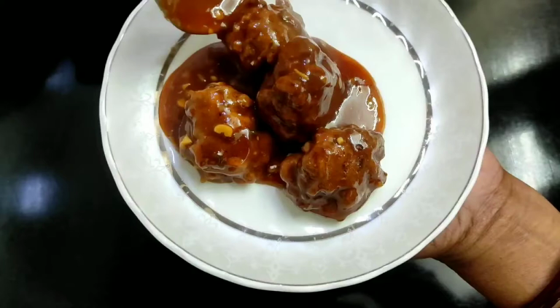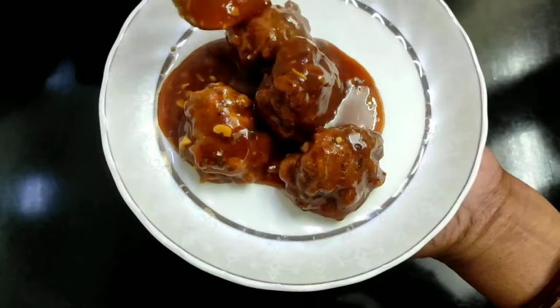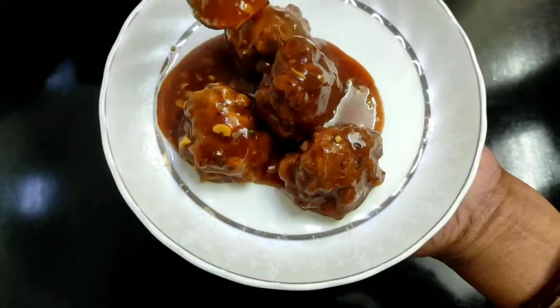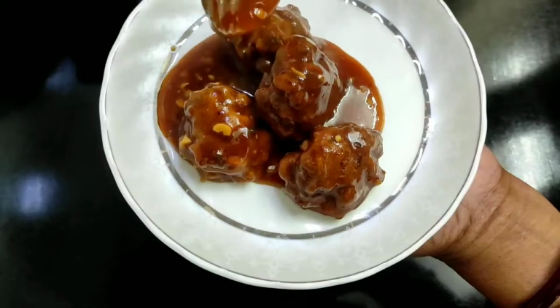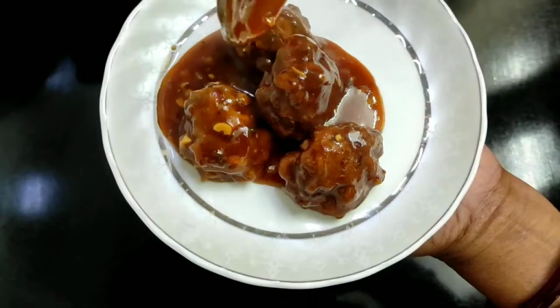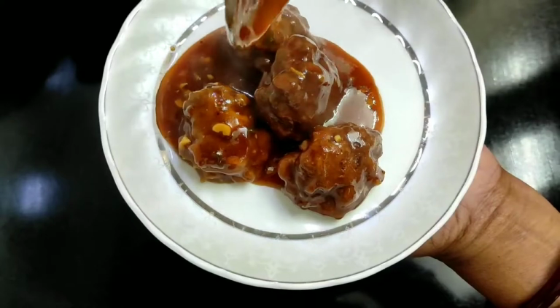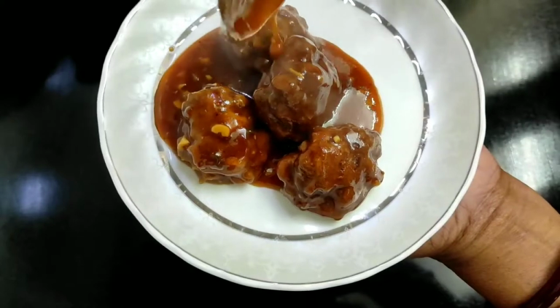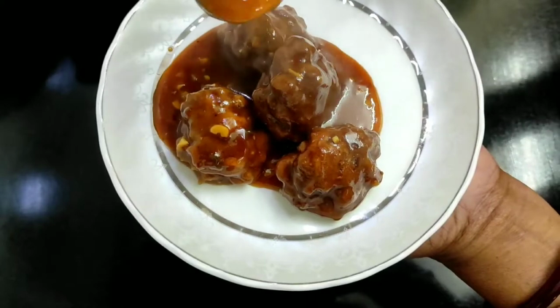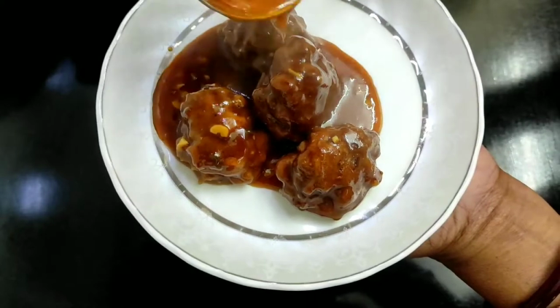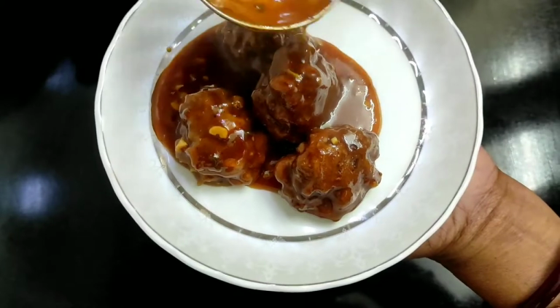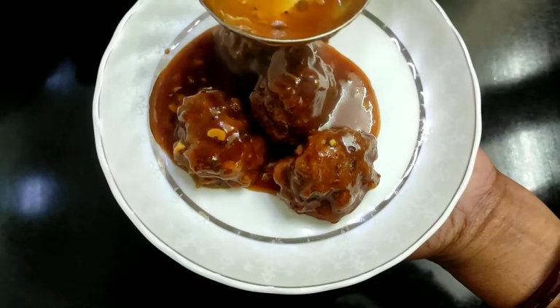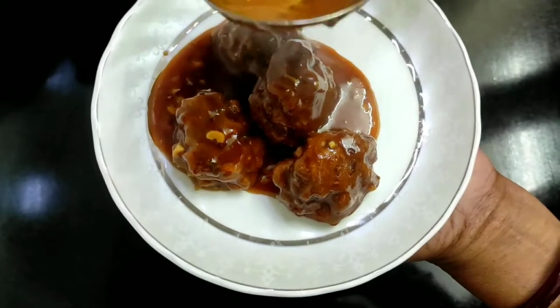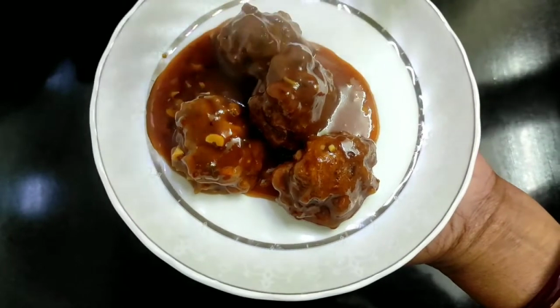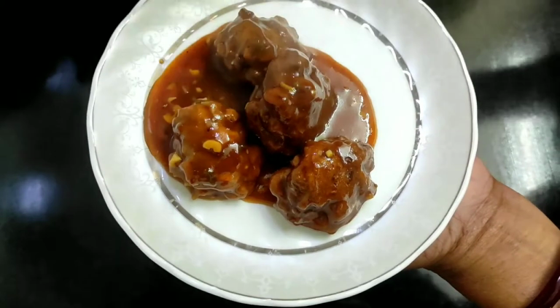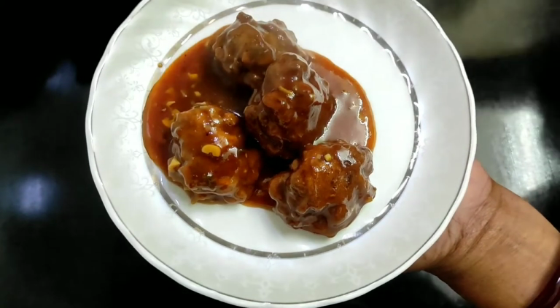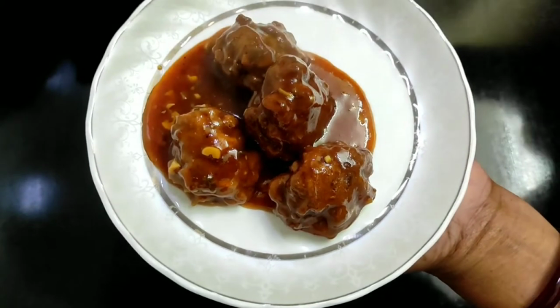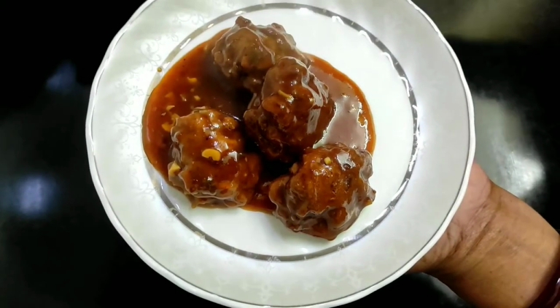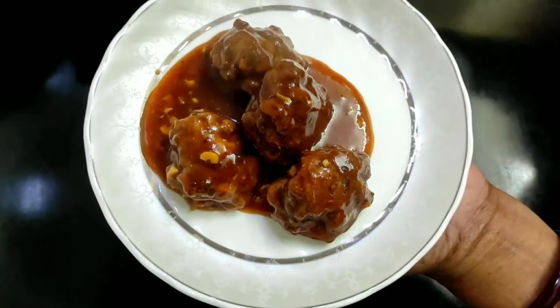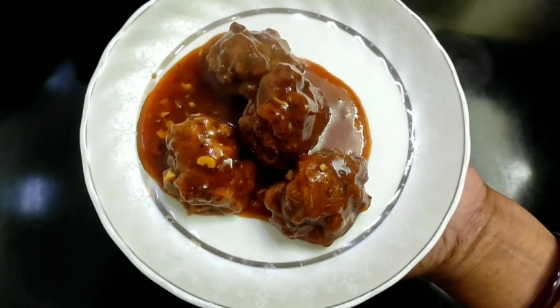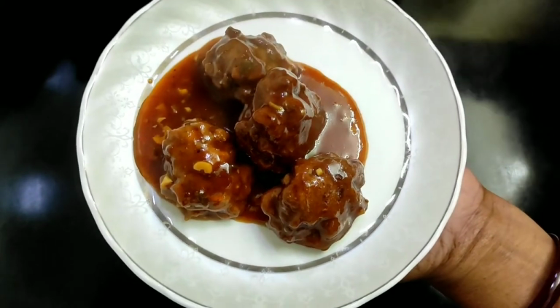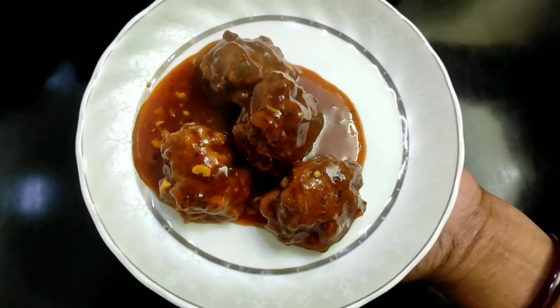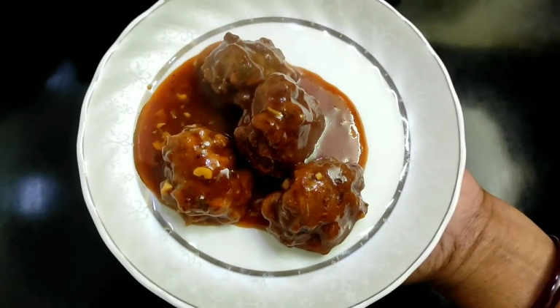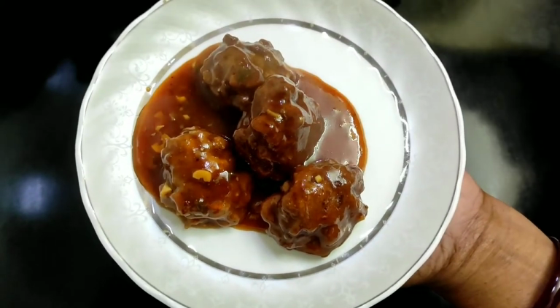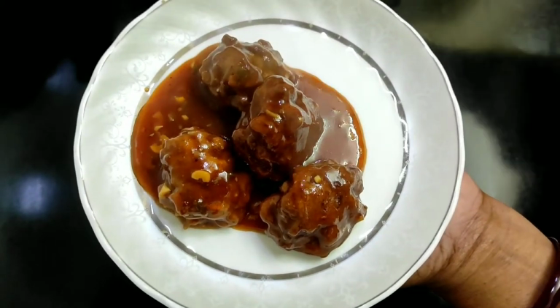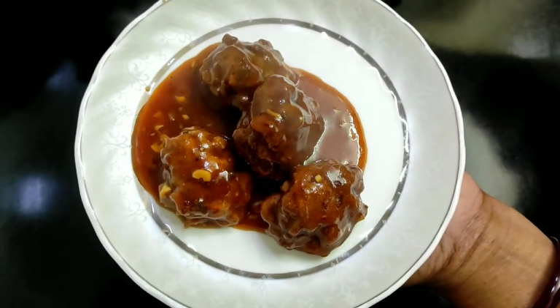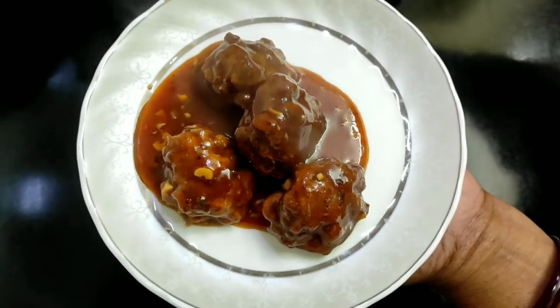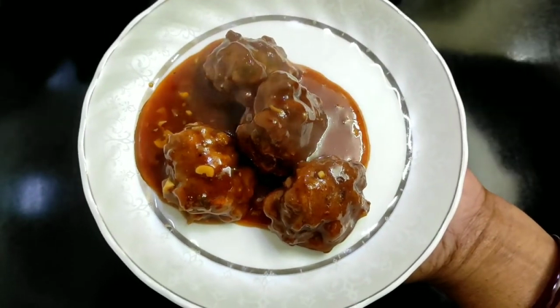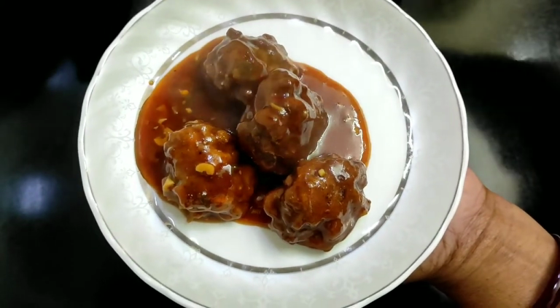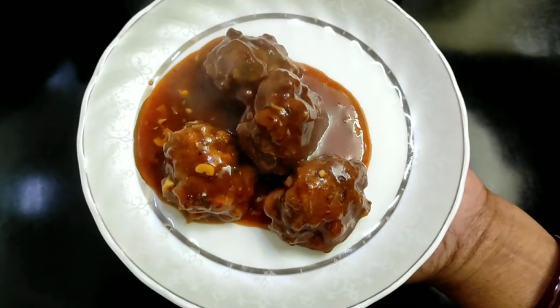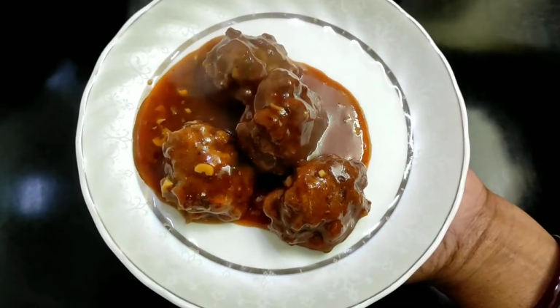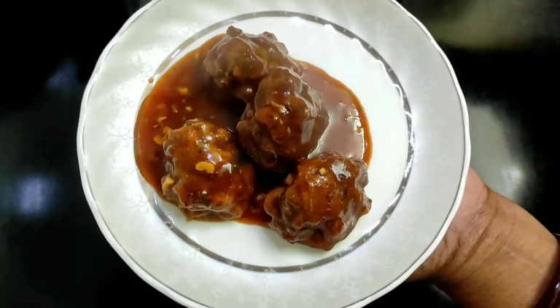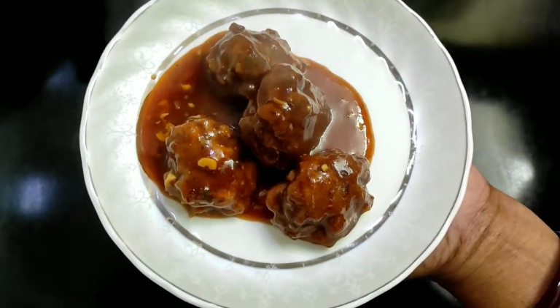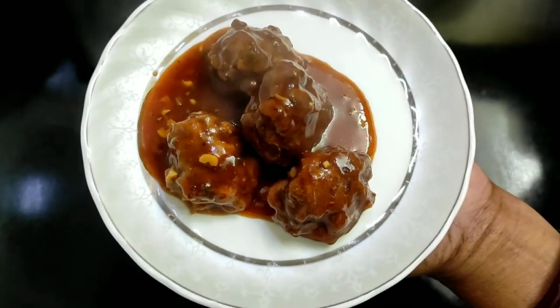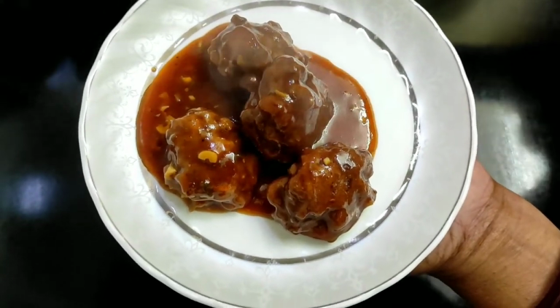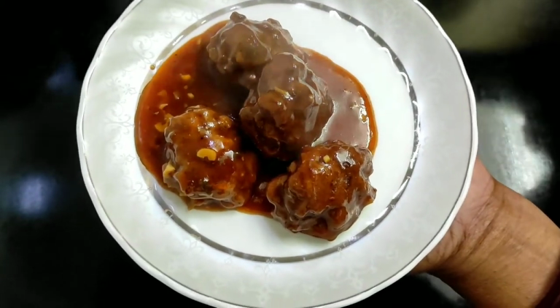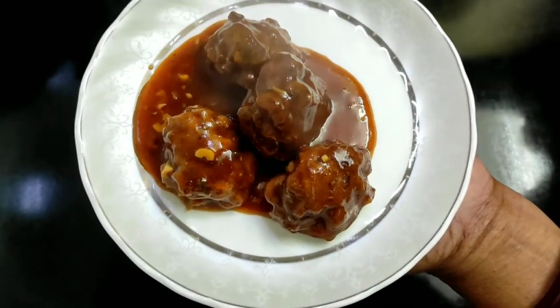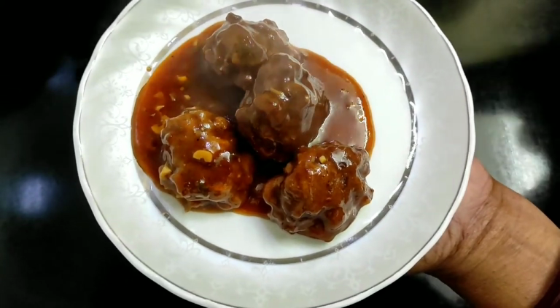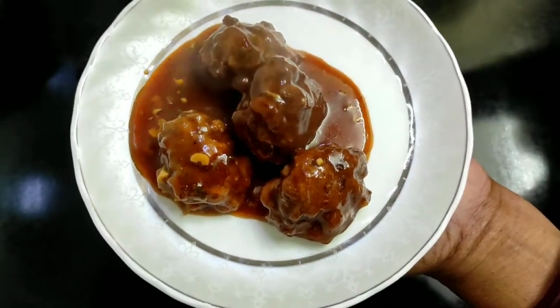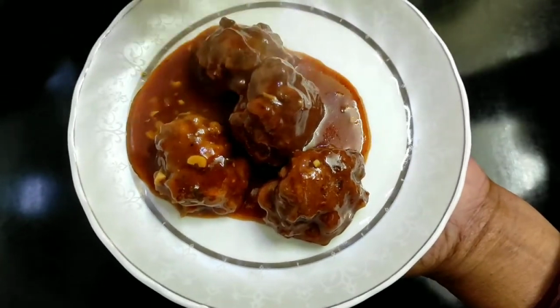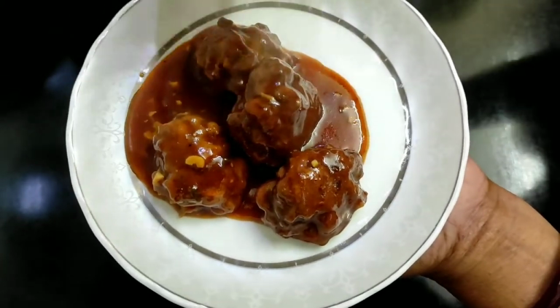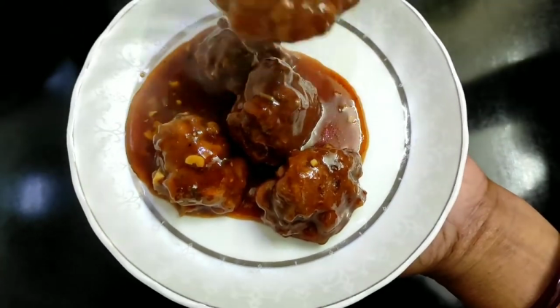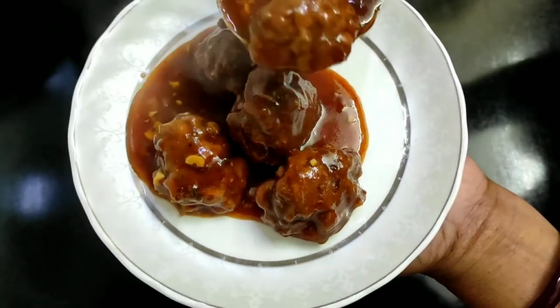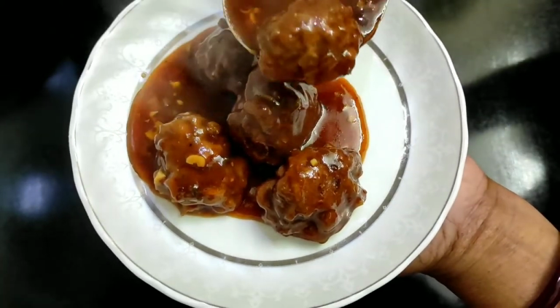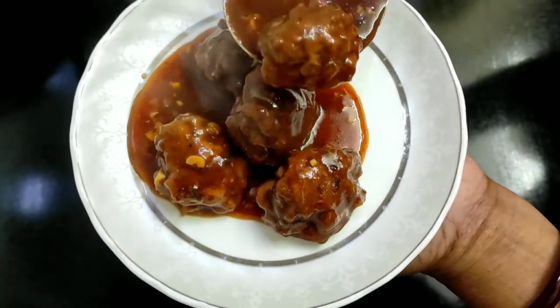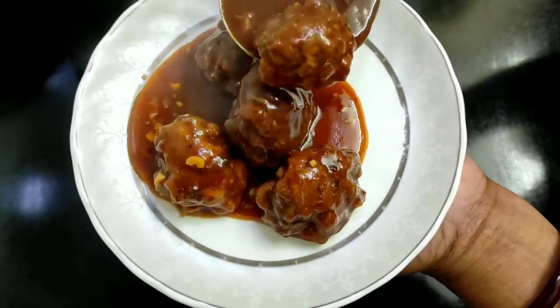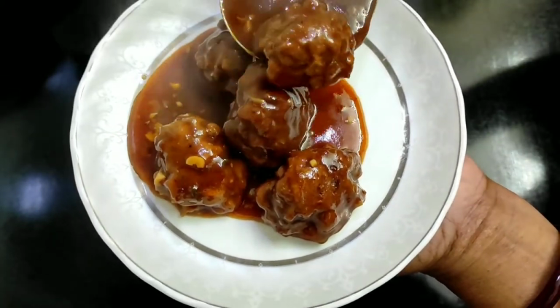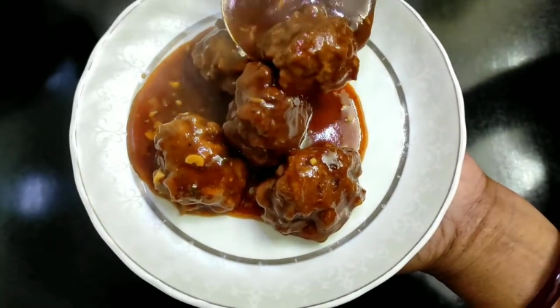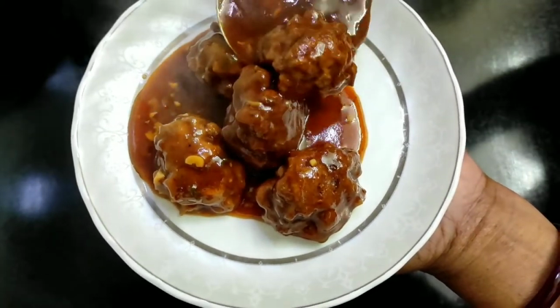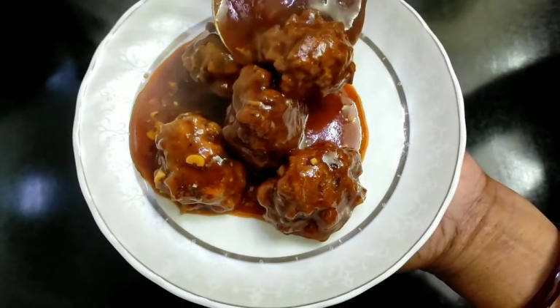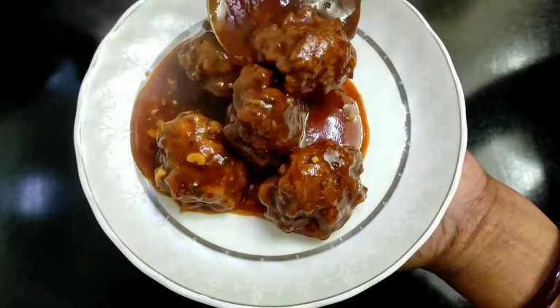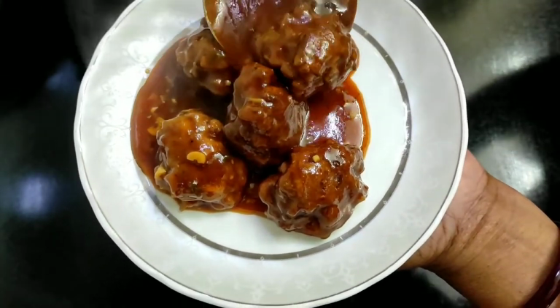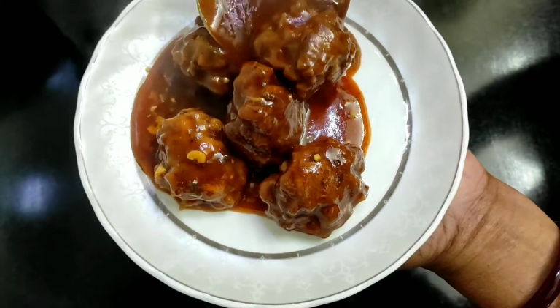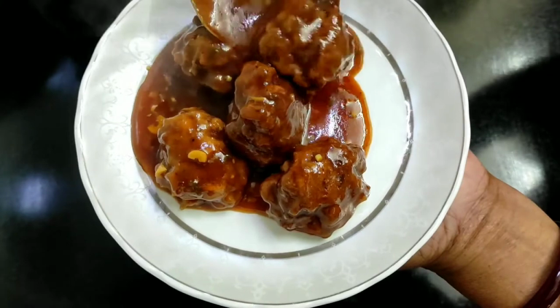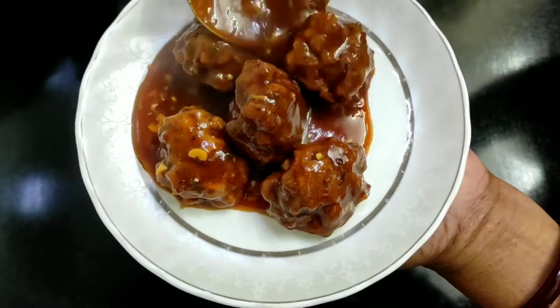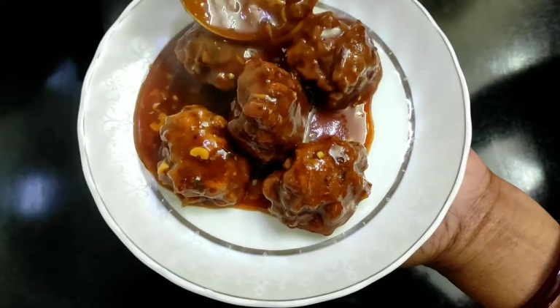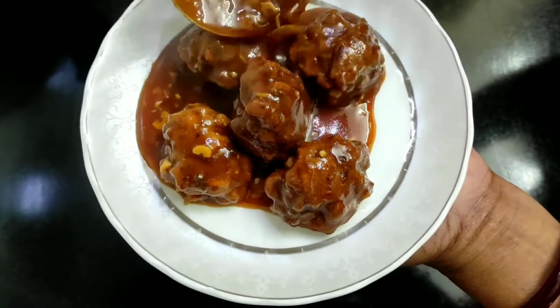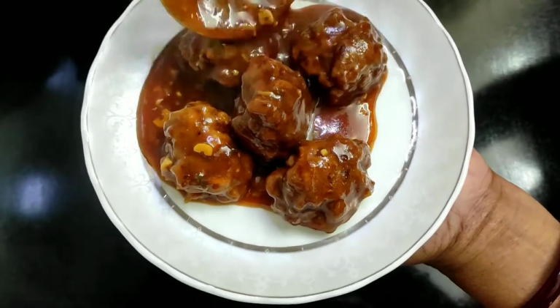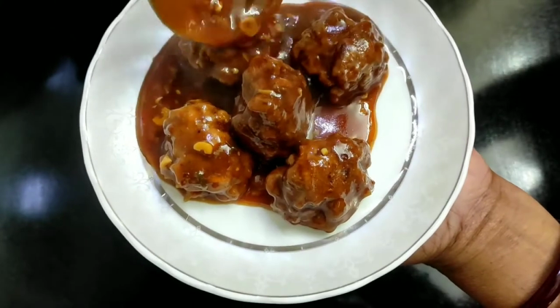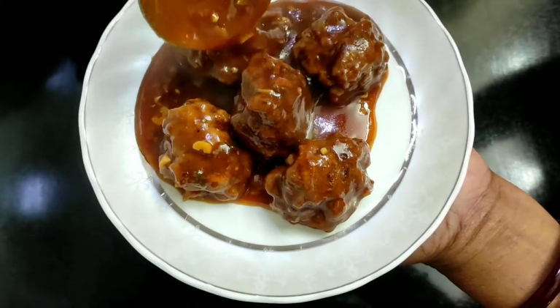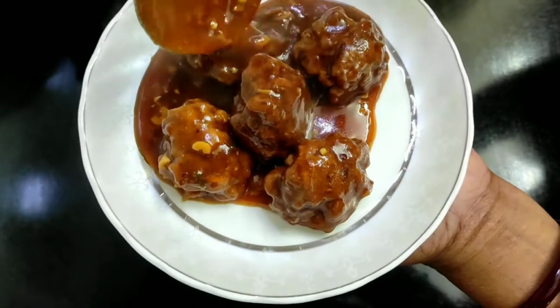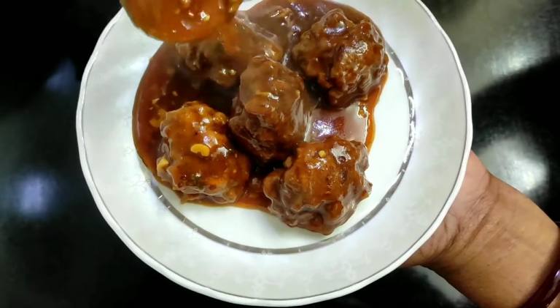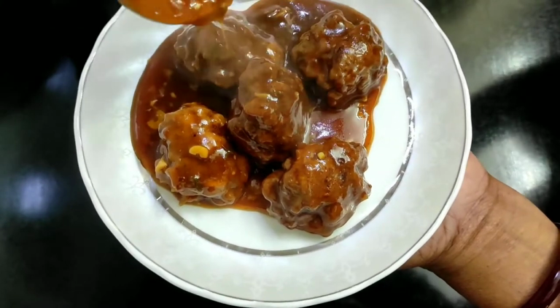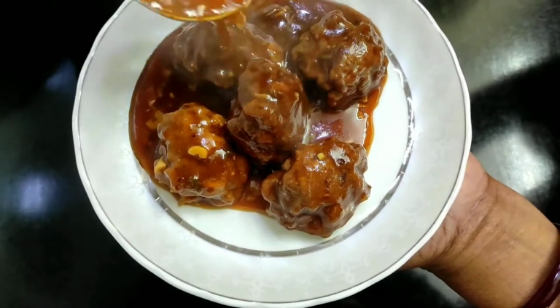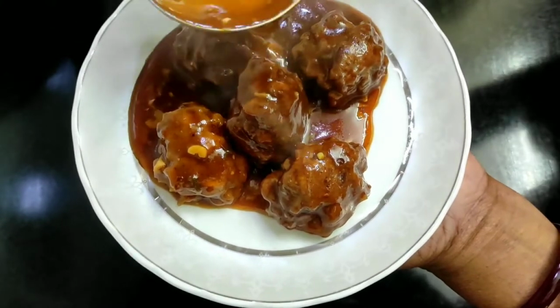Hello, welcome to the cooking style of this recipe. This recipe is chicken manchurian.